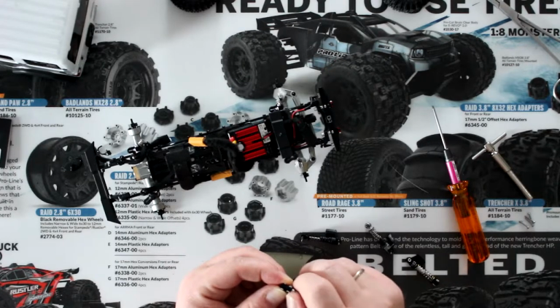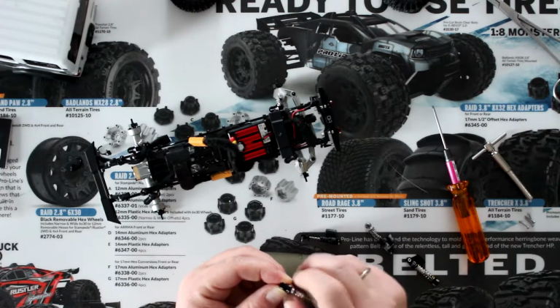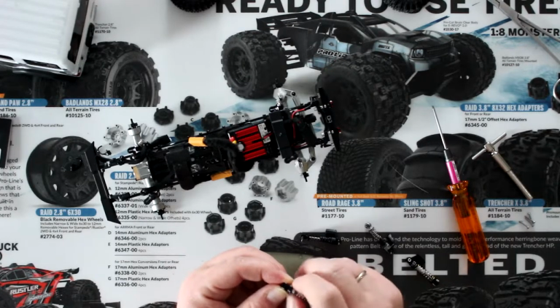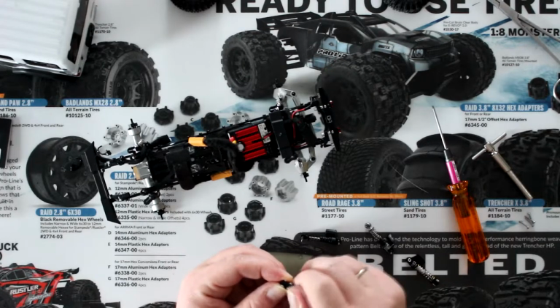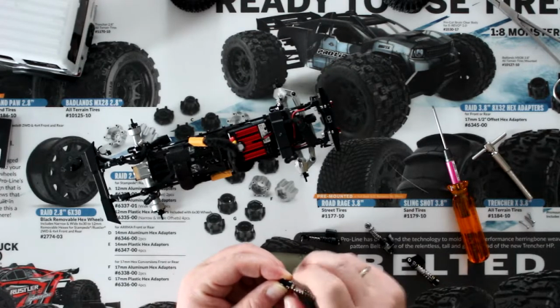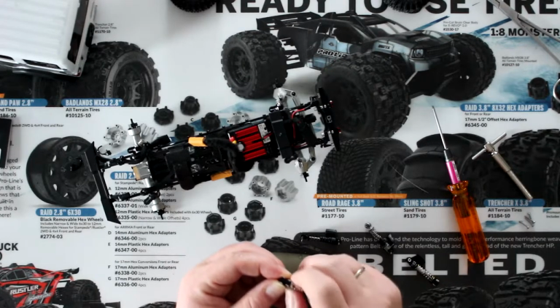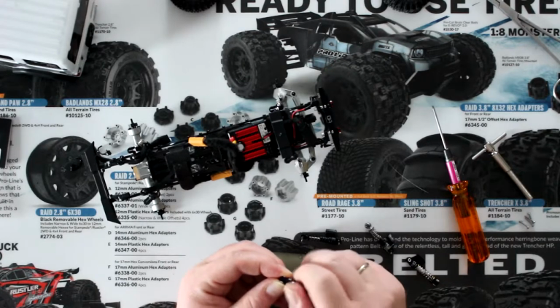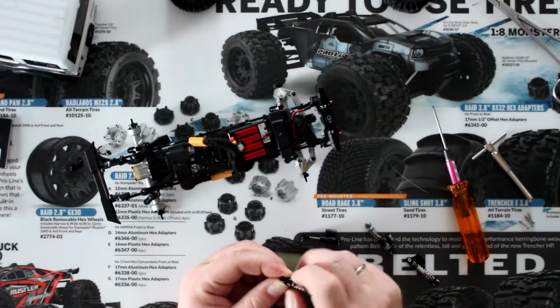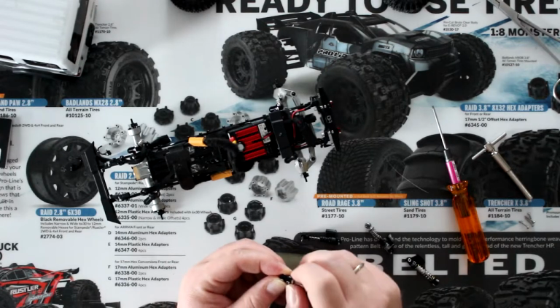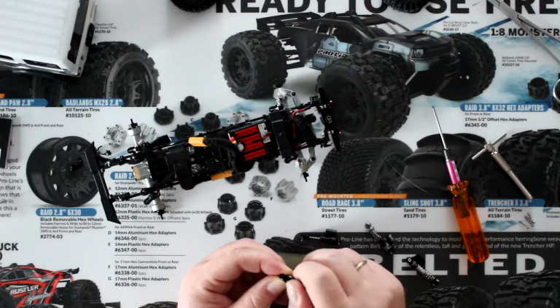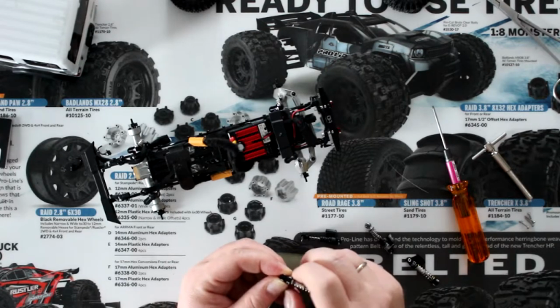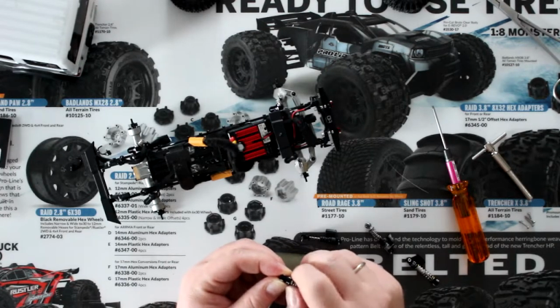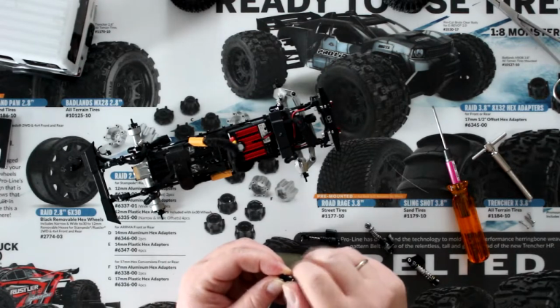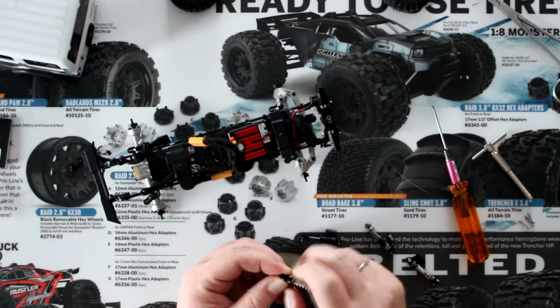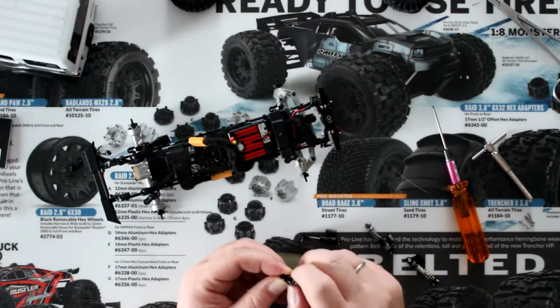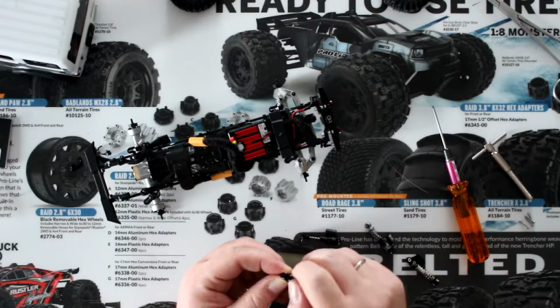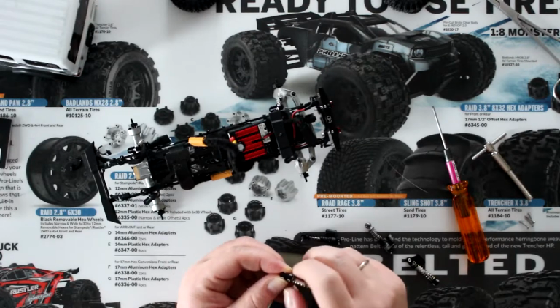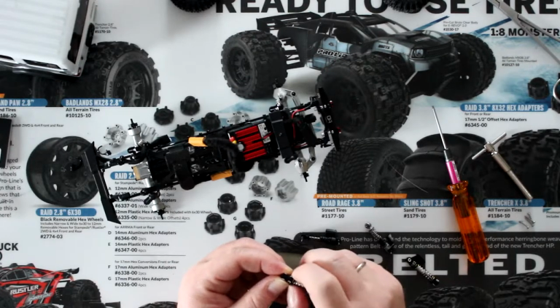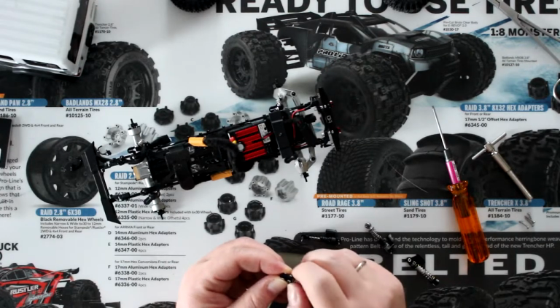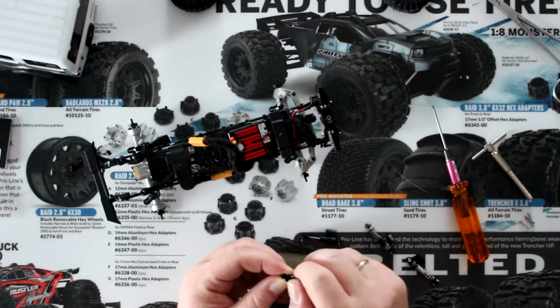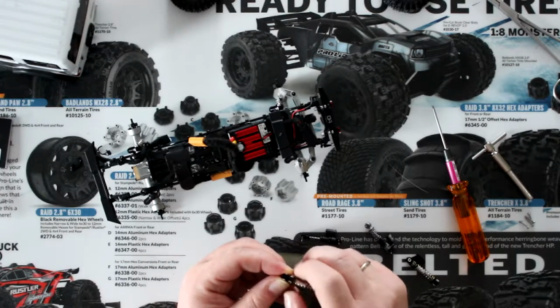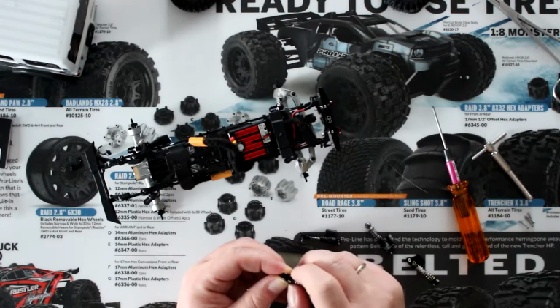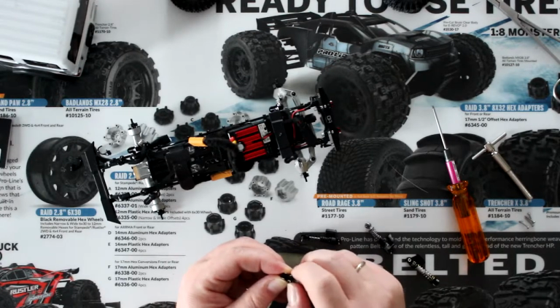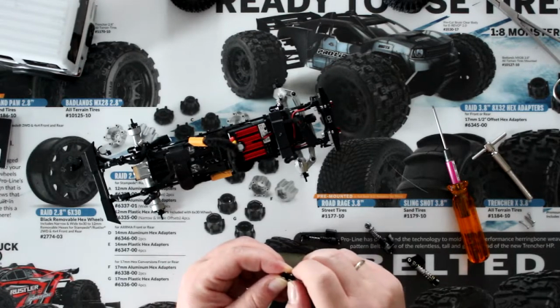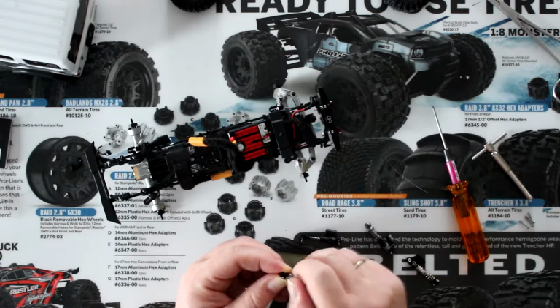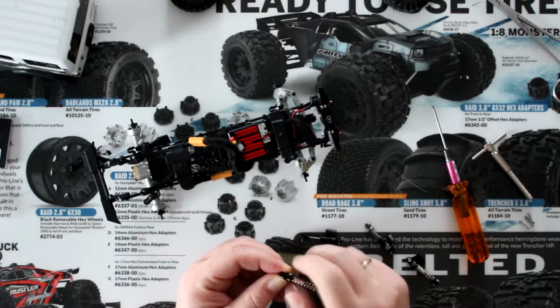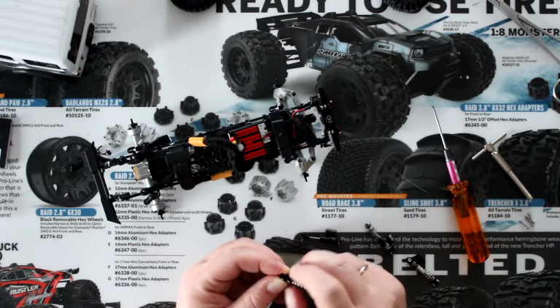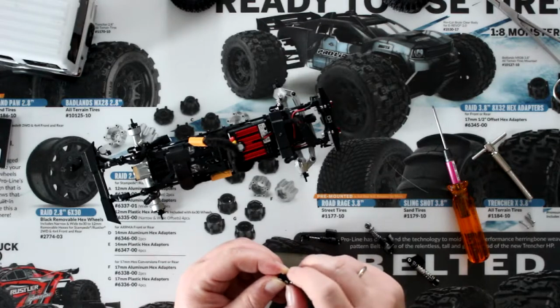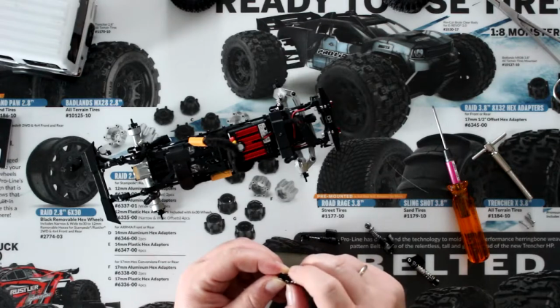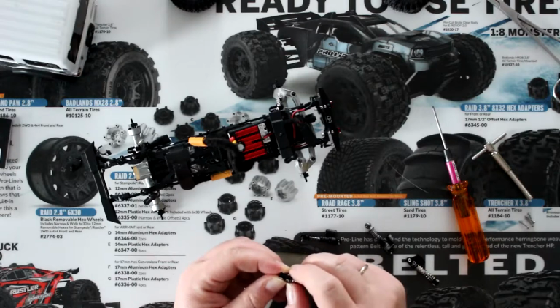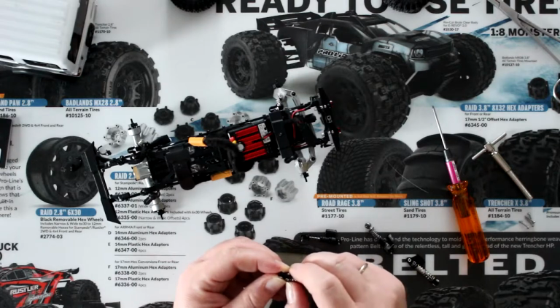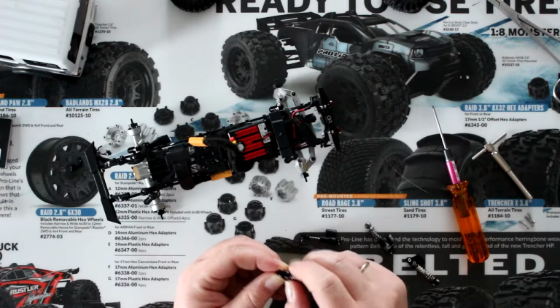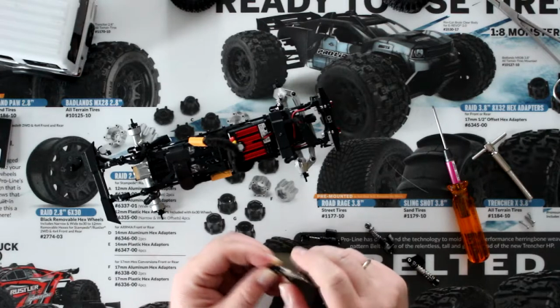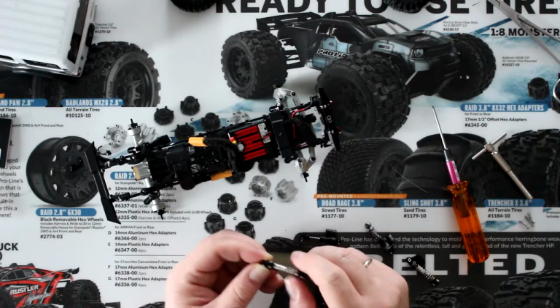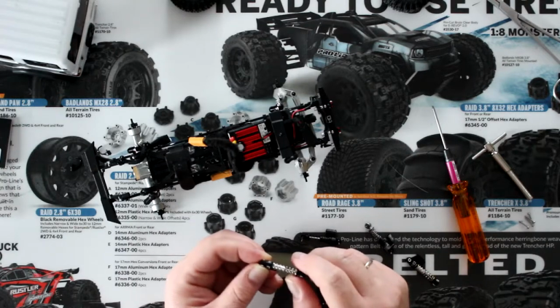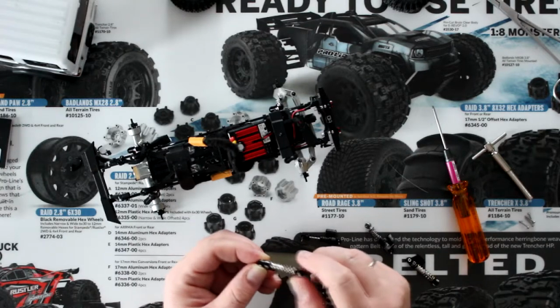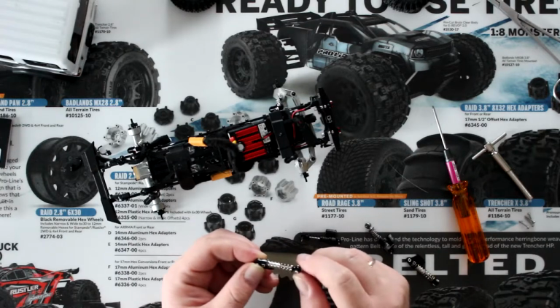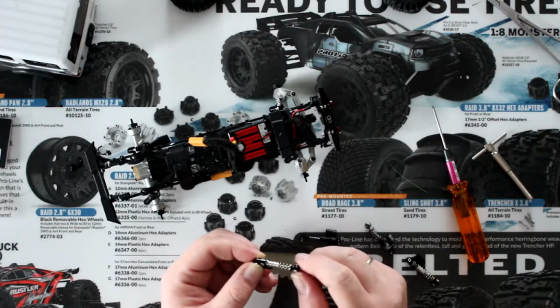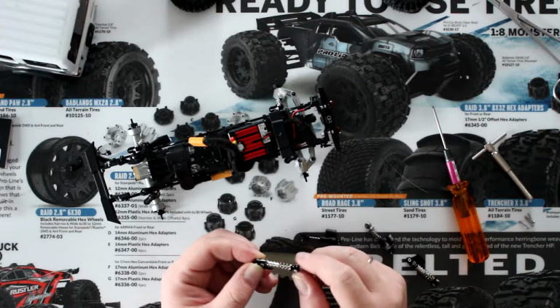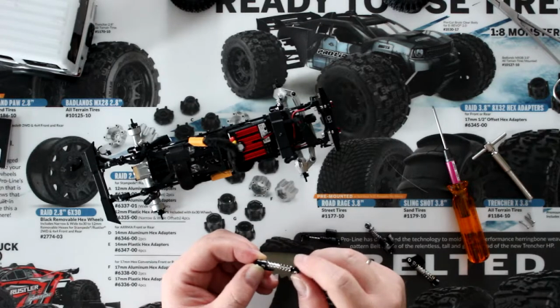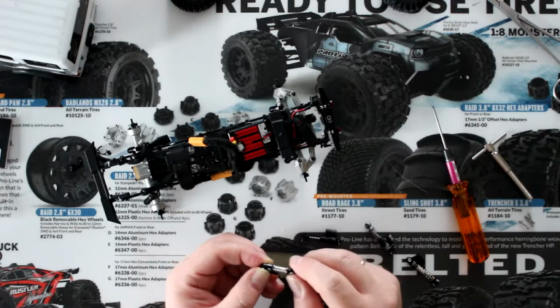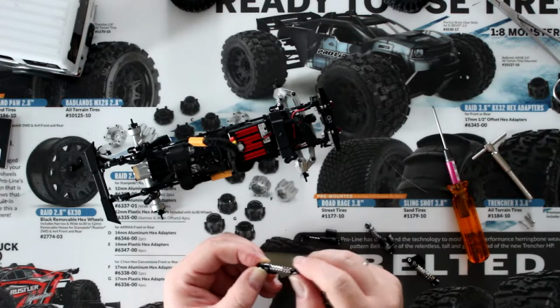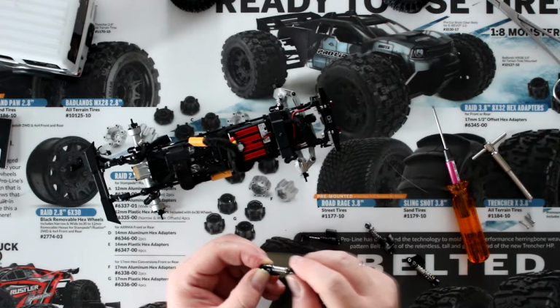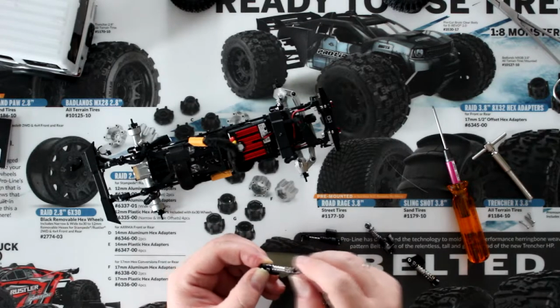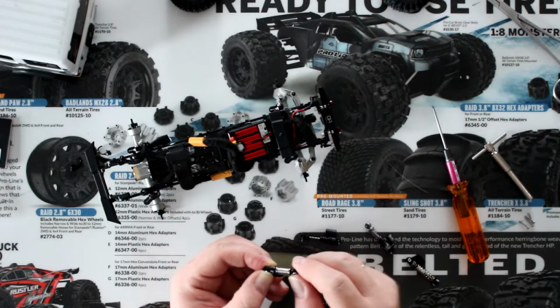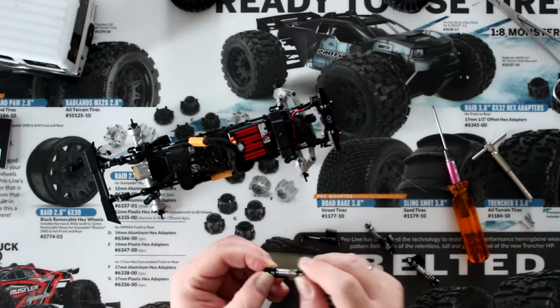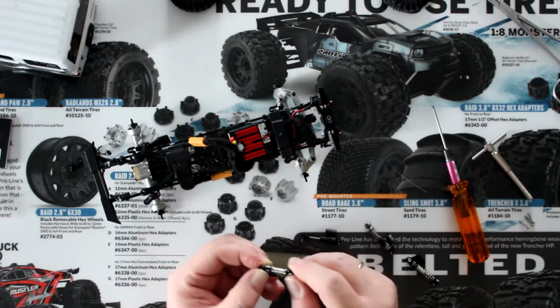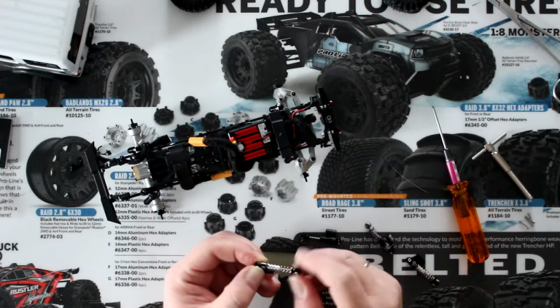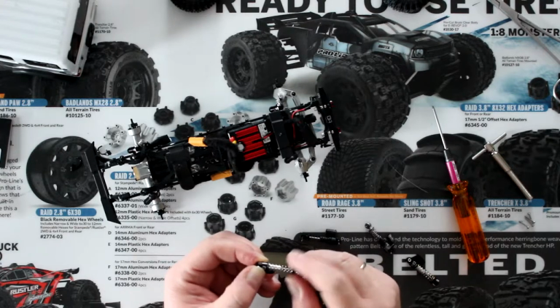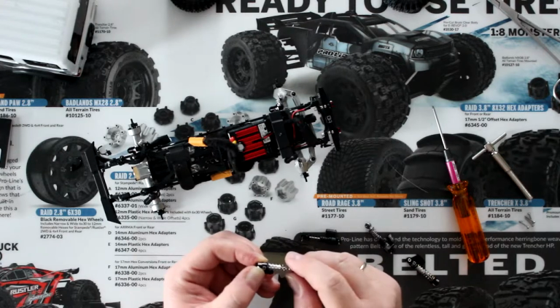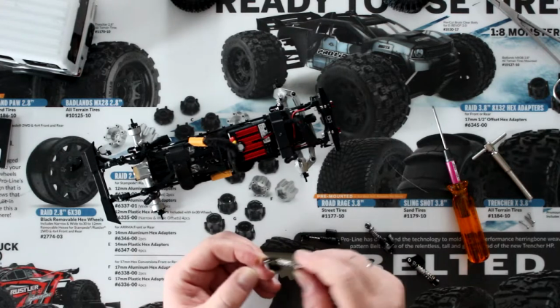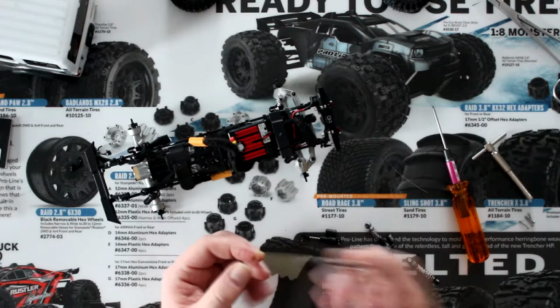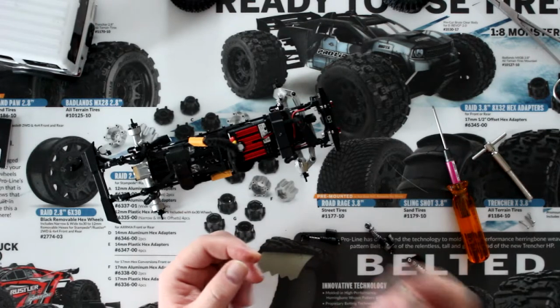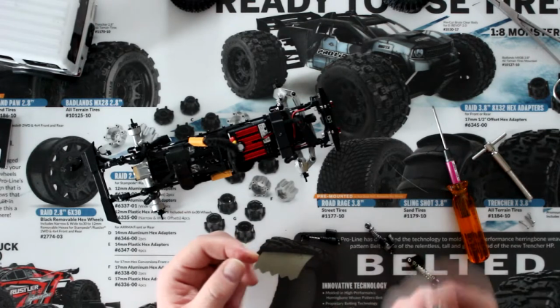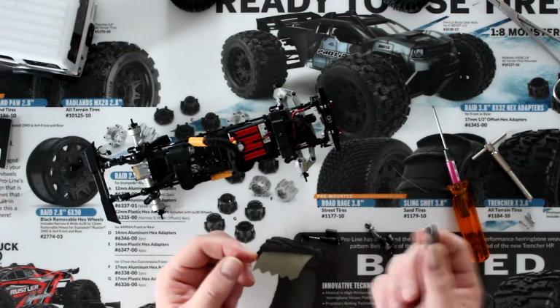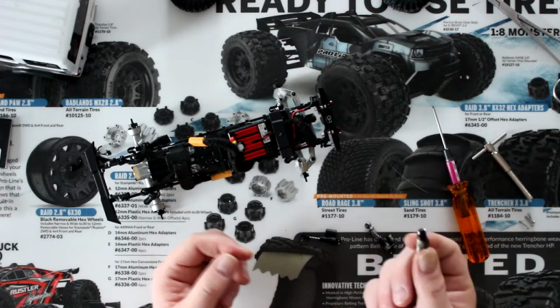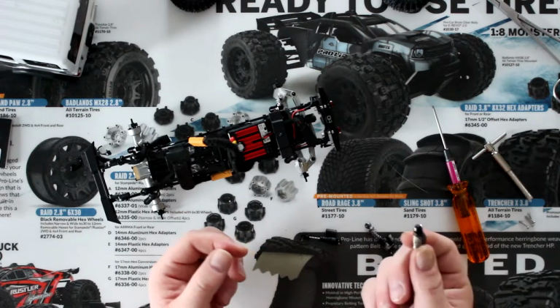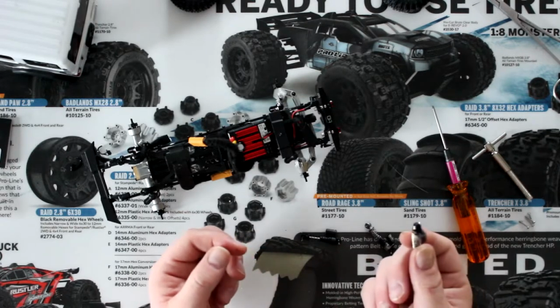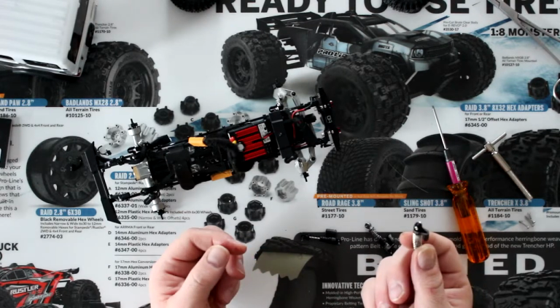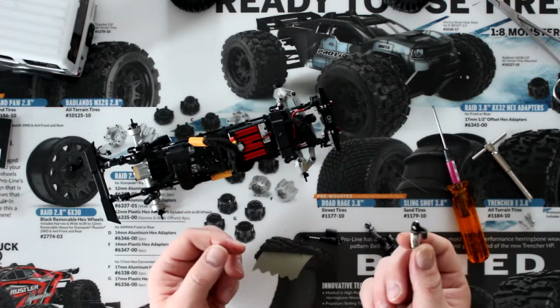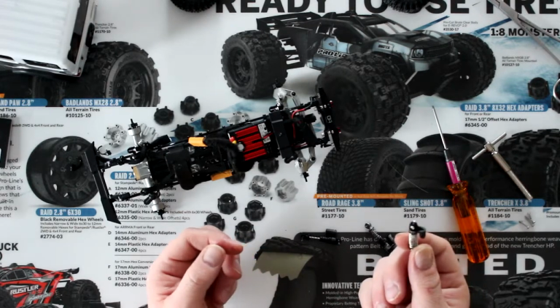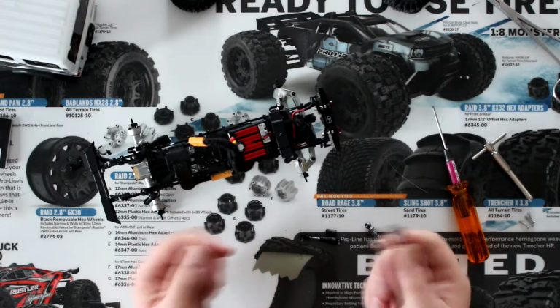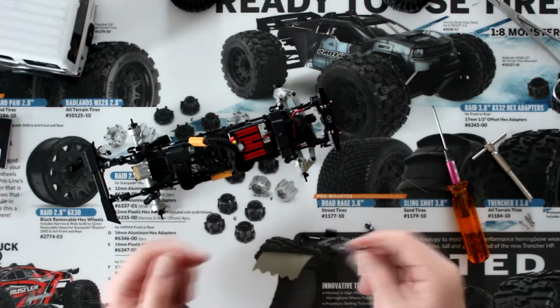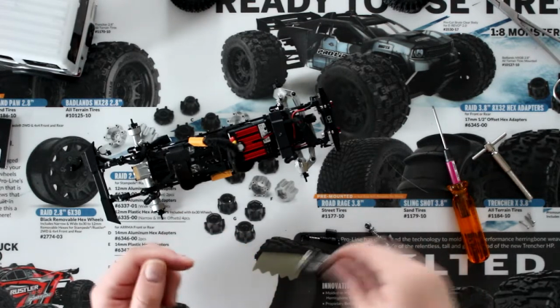I got the question asked a couple of times: can you fill these shocks with oil? No, they're oilless.